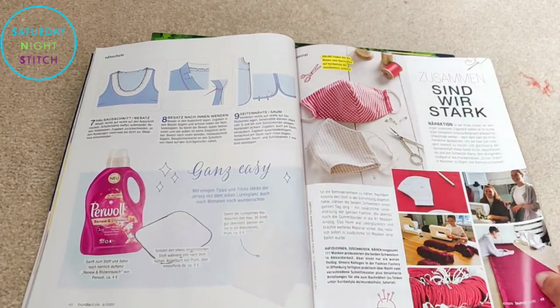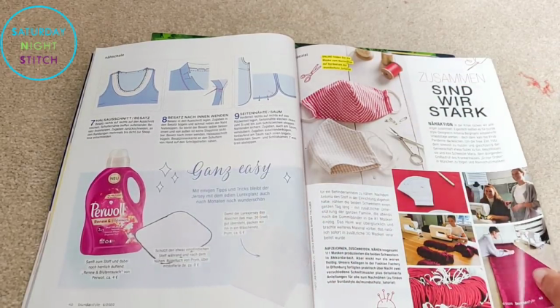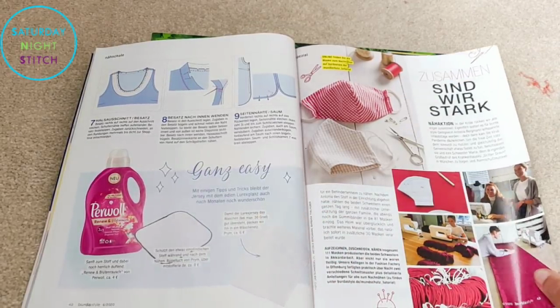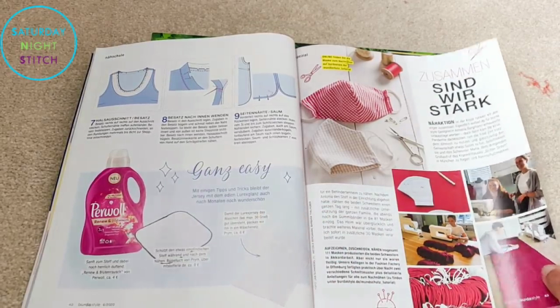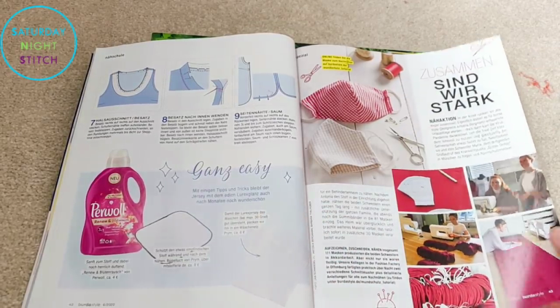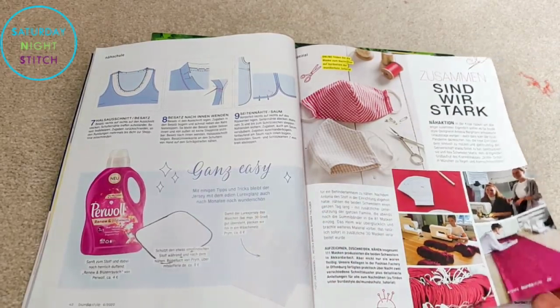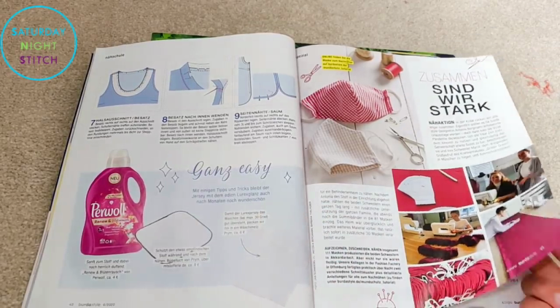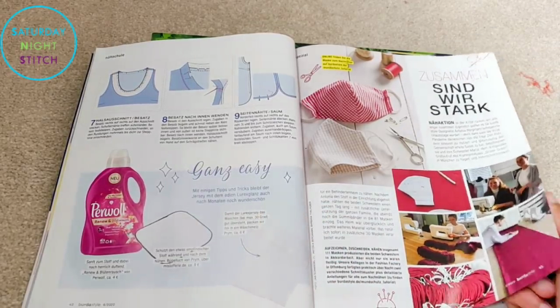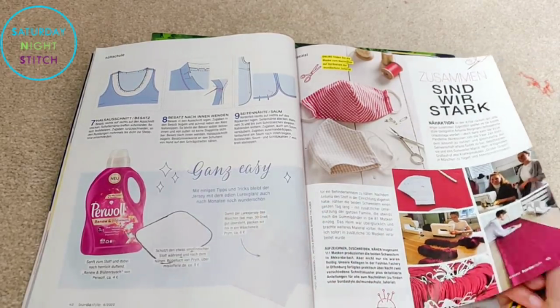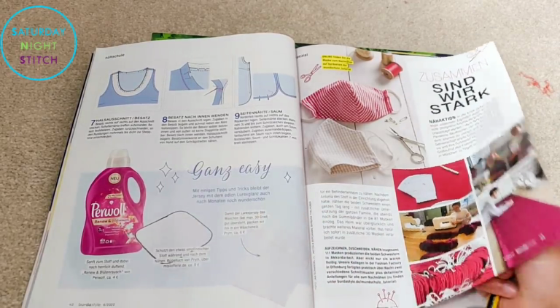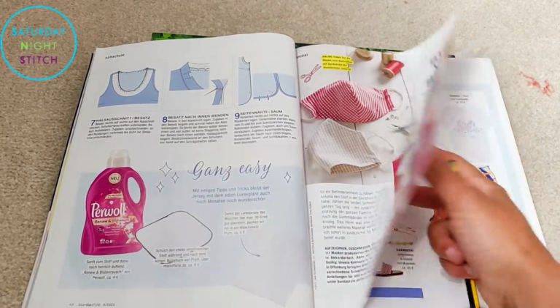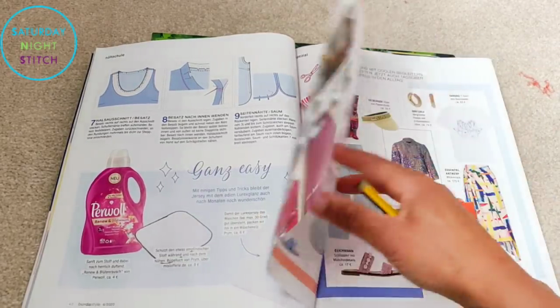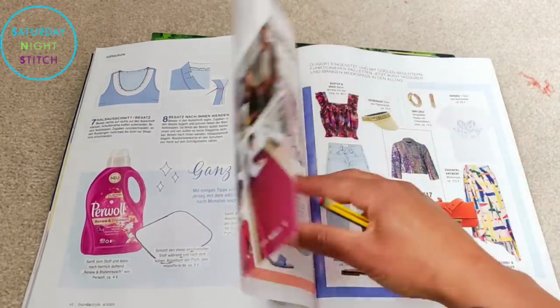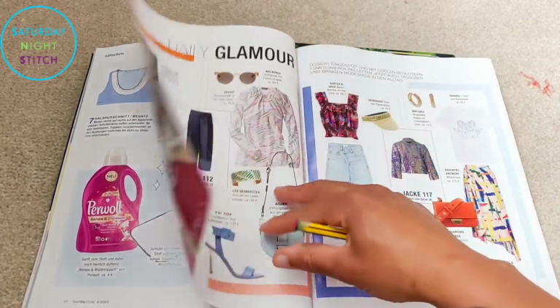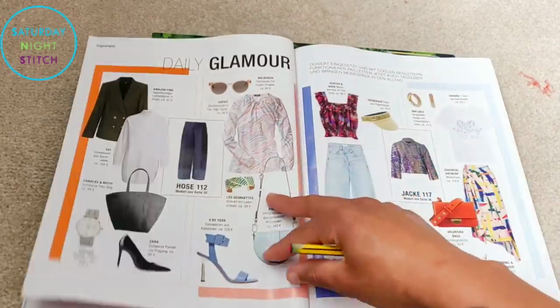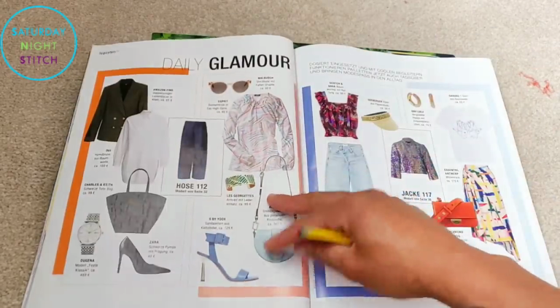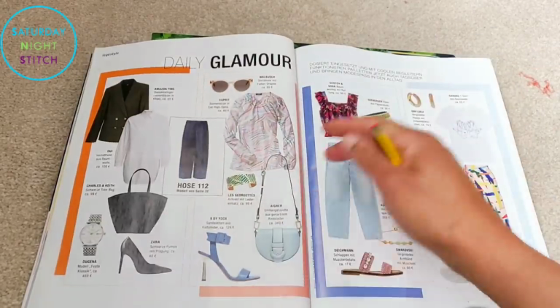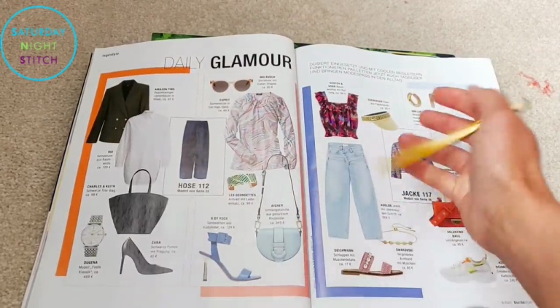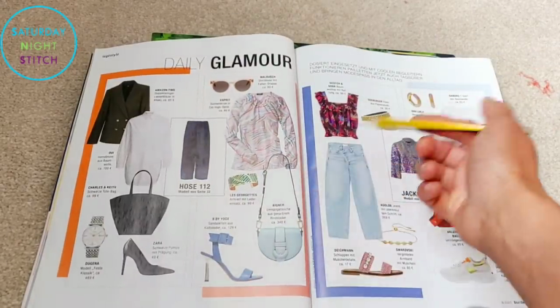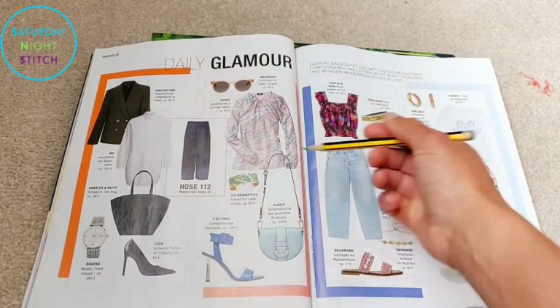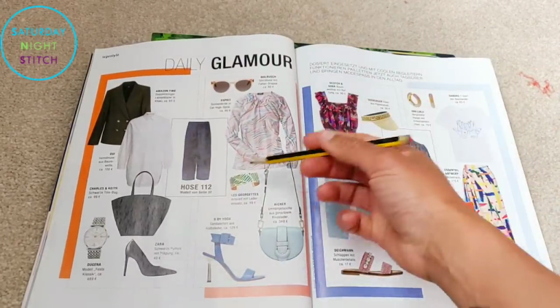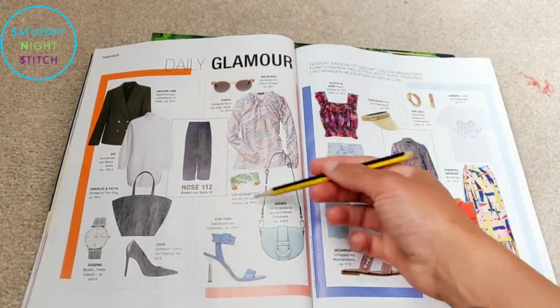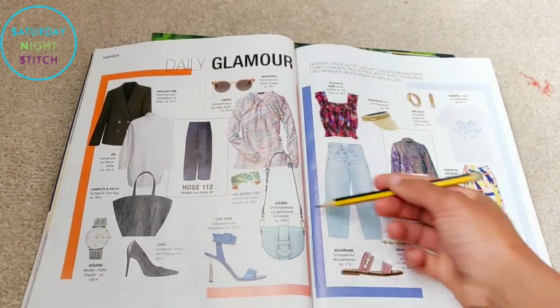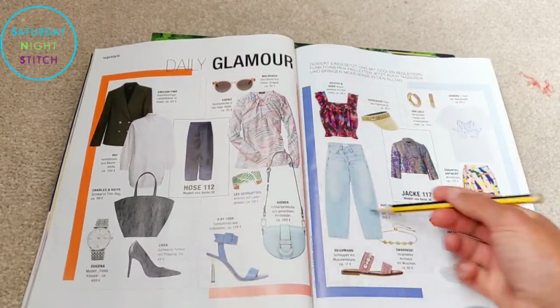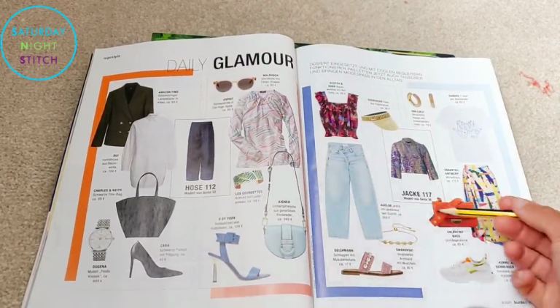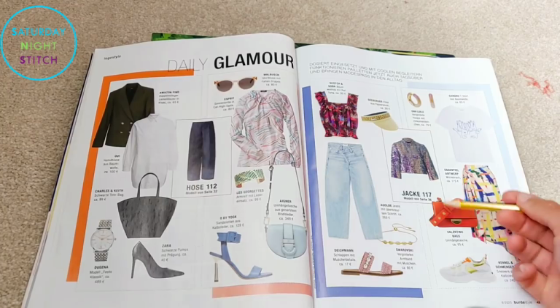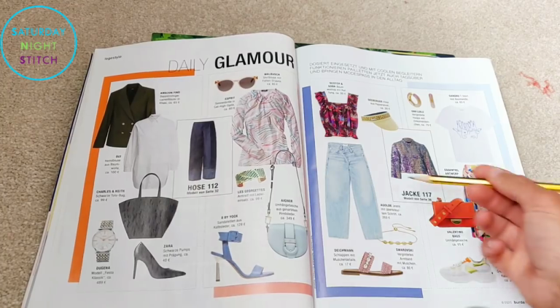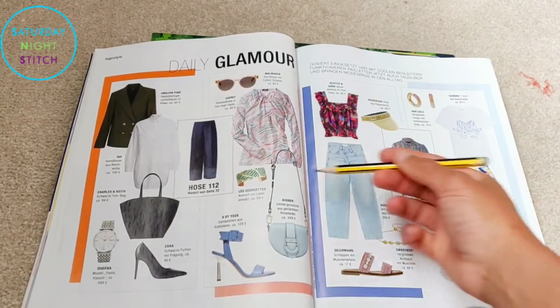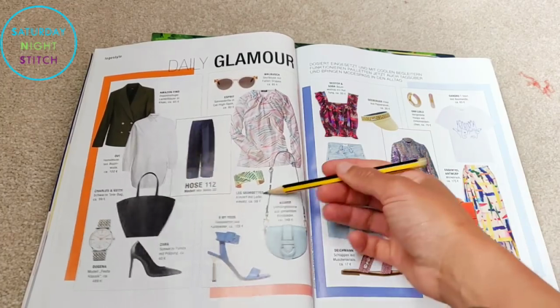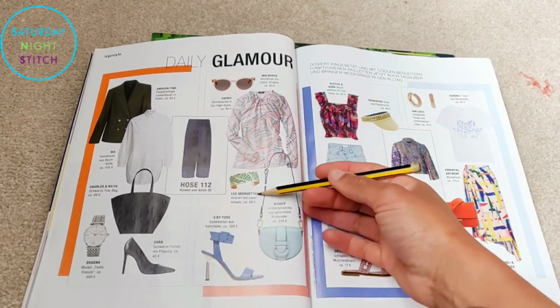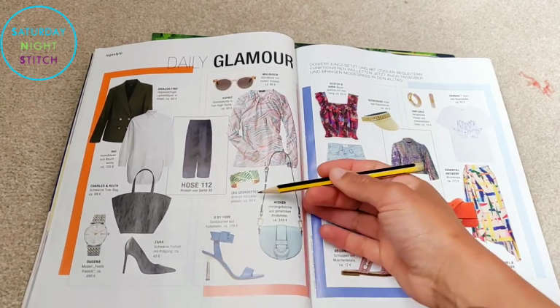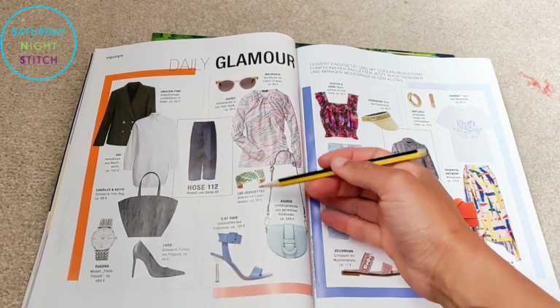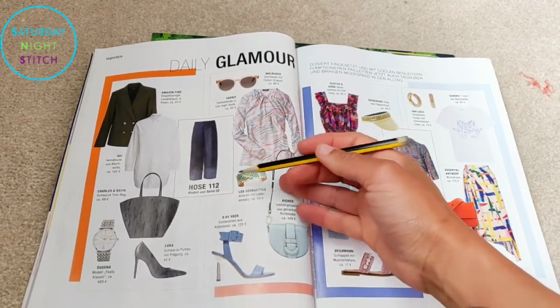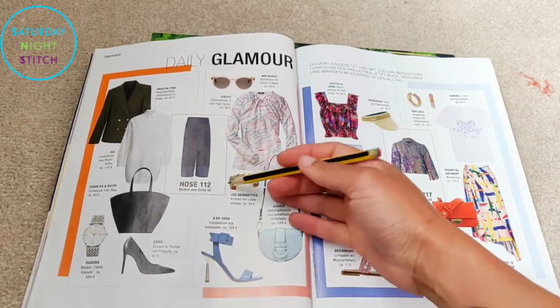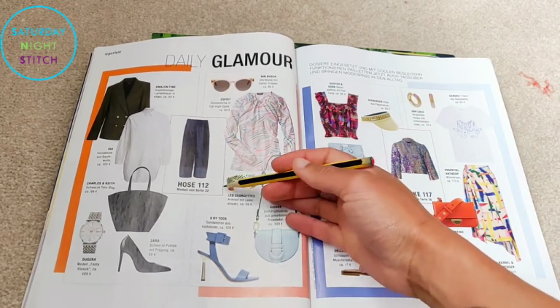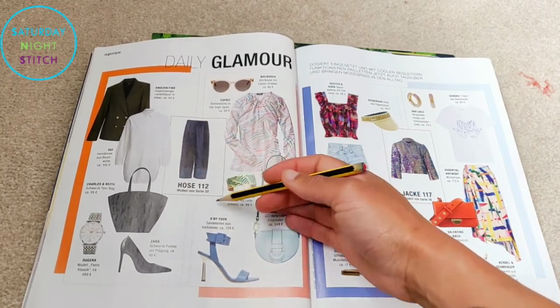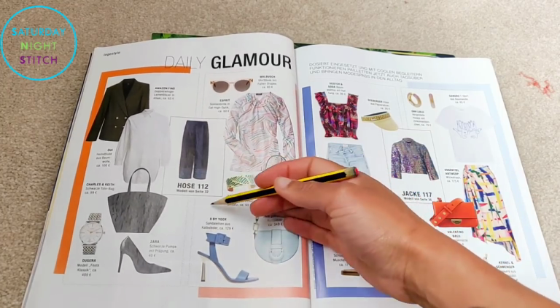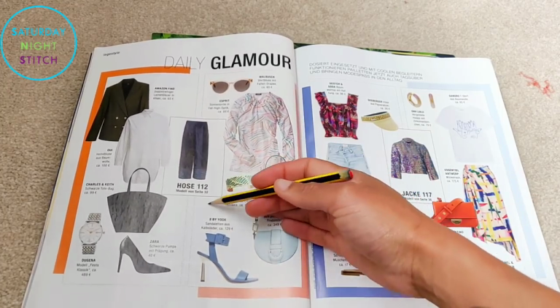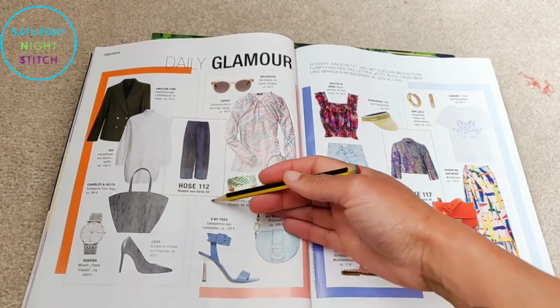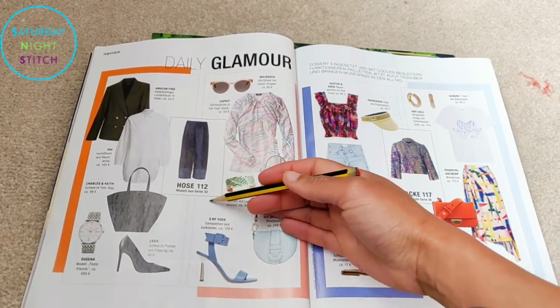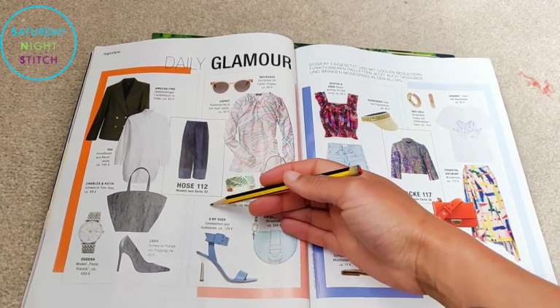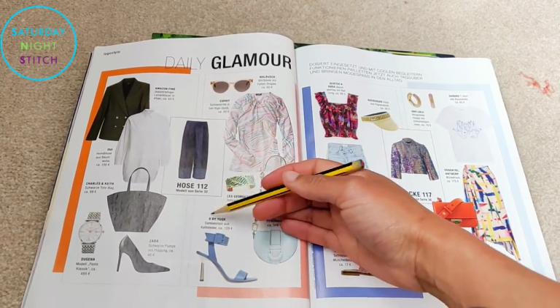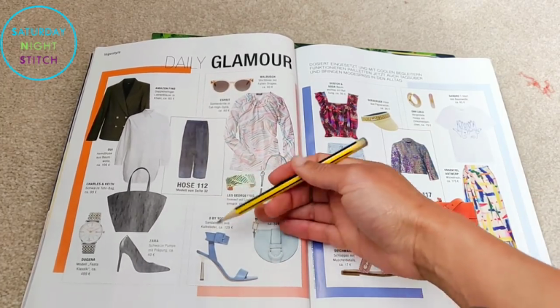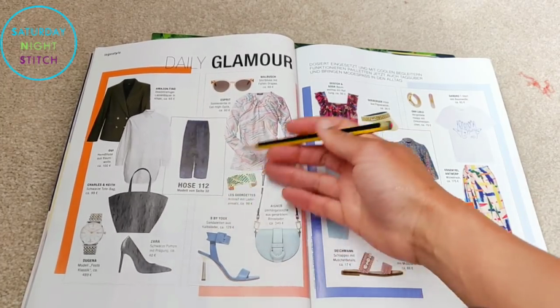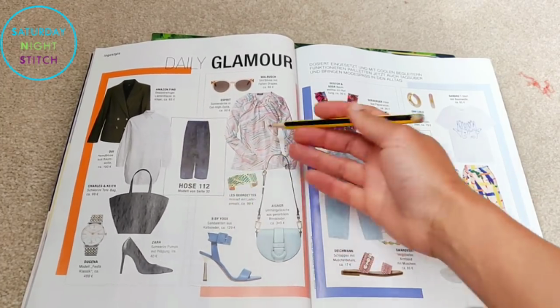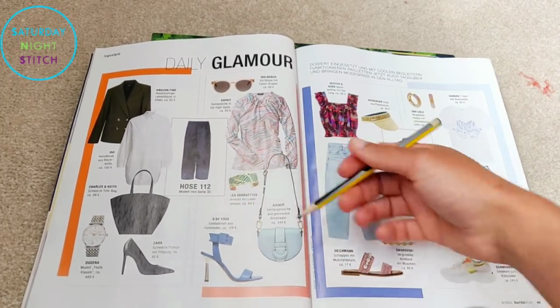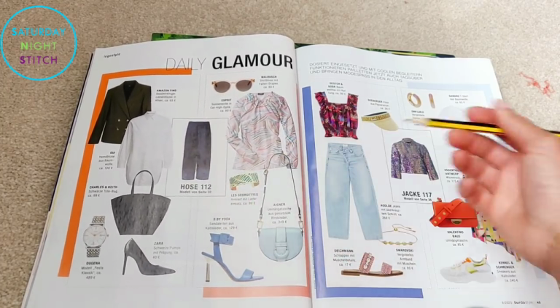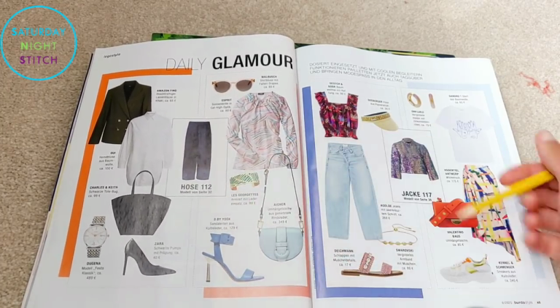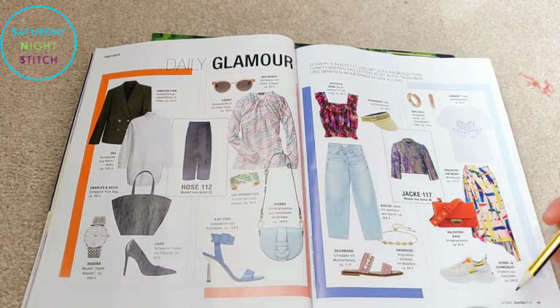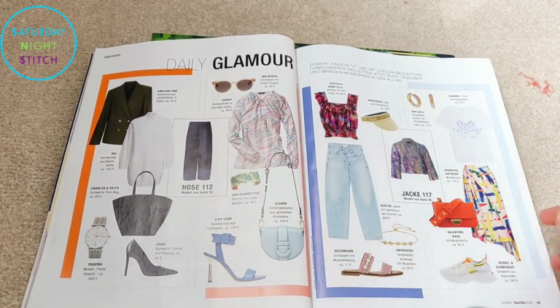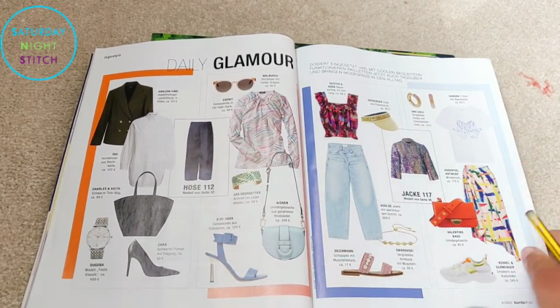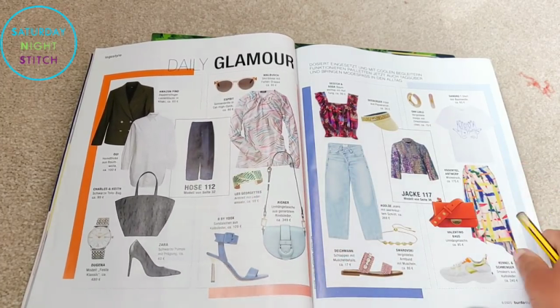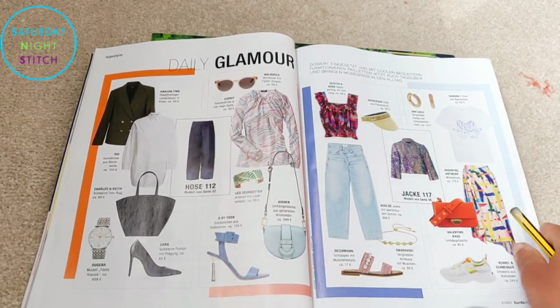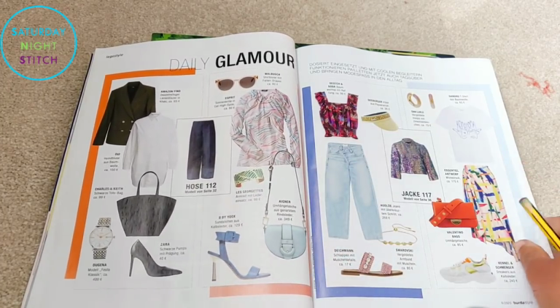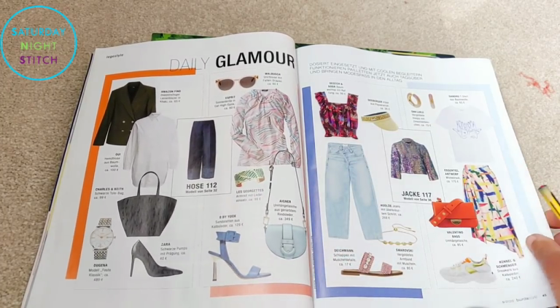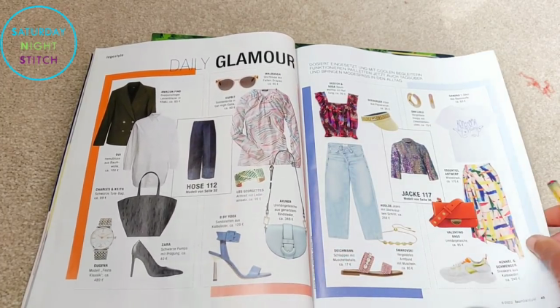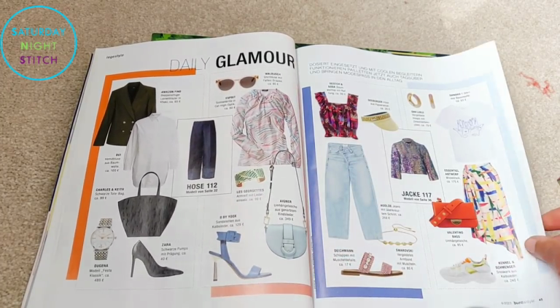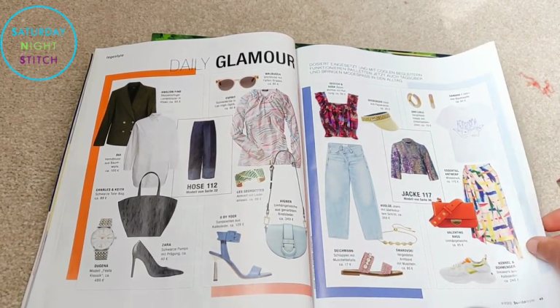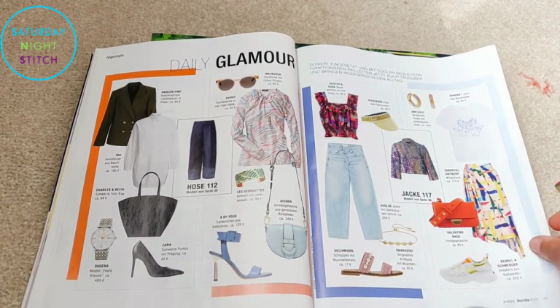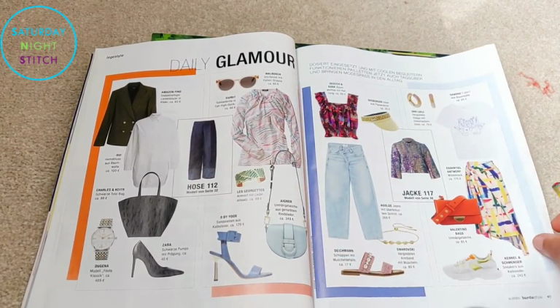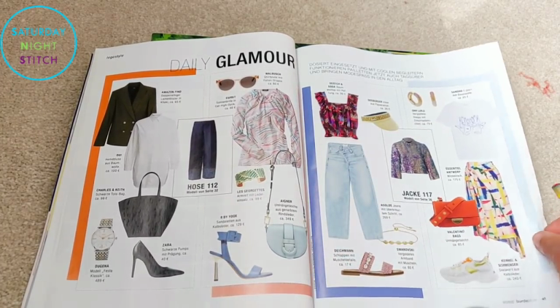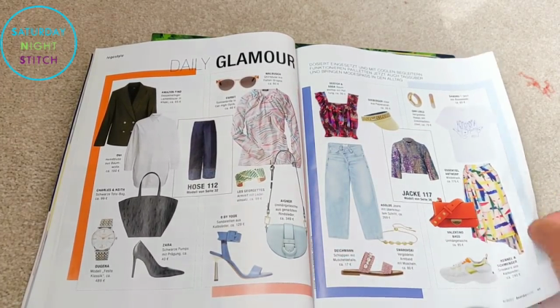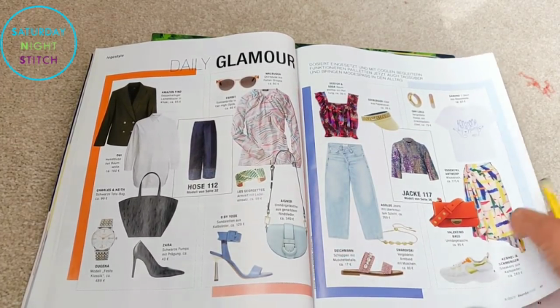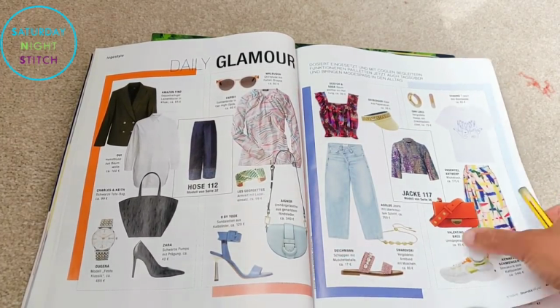Then there's a mask sewing tutorial and lots more inspiration showing things you could wear with garments you make.